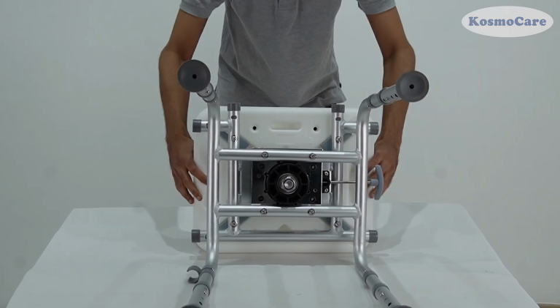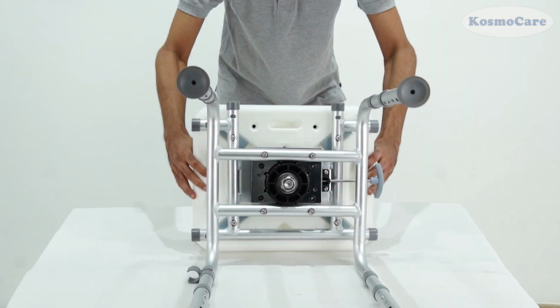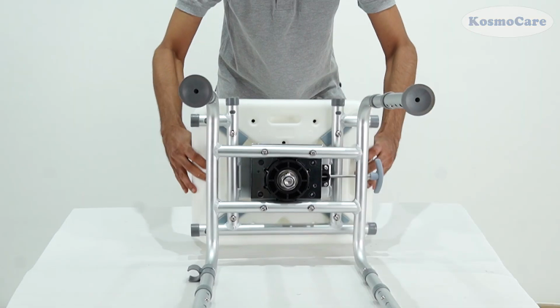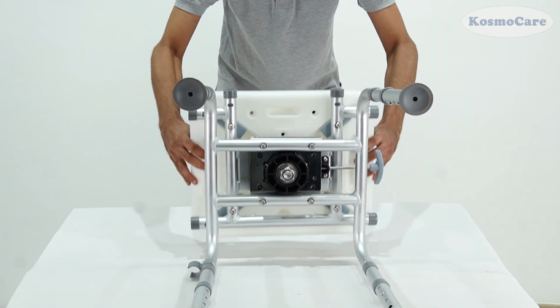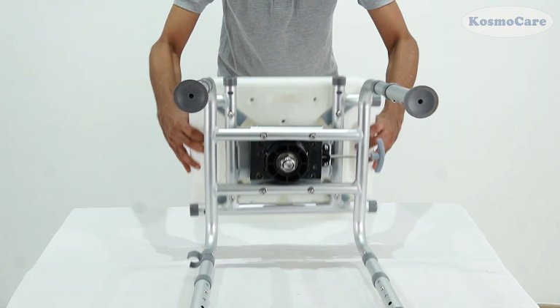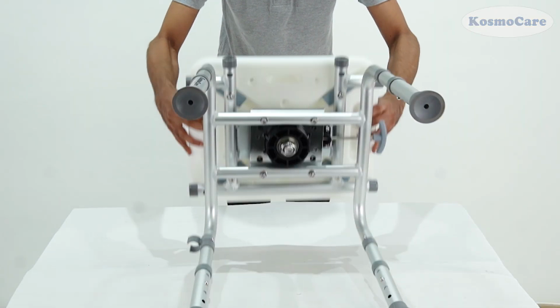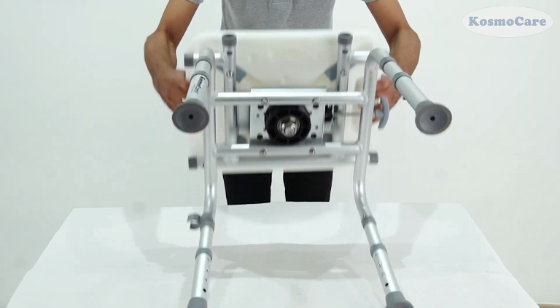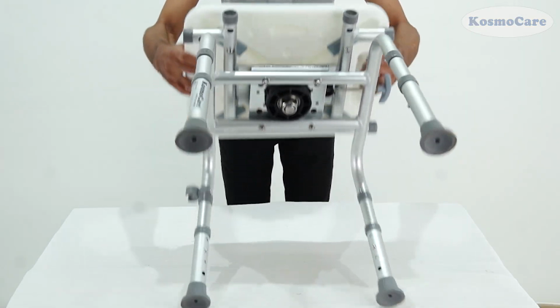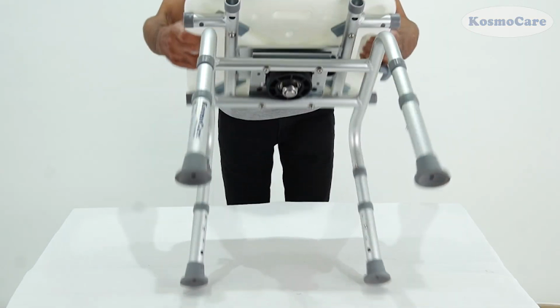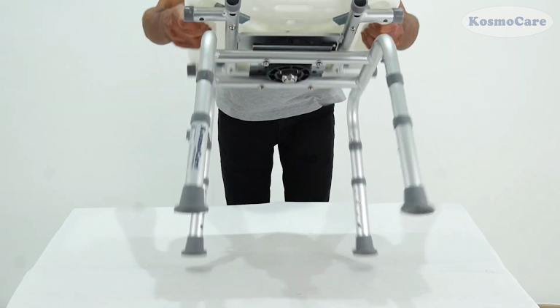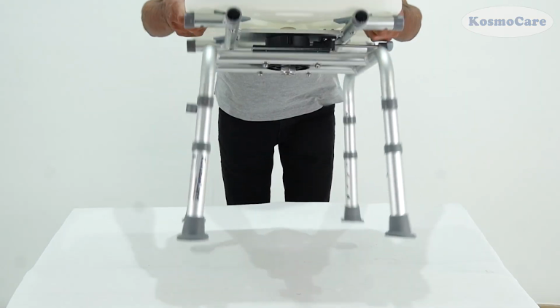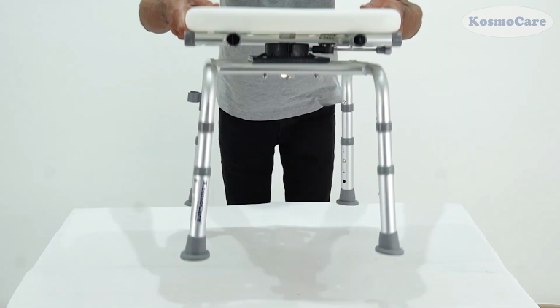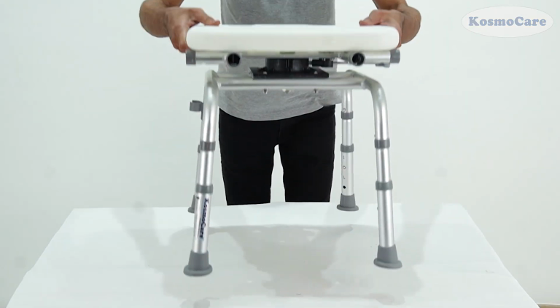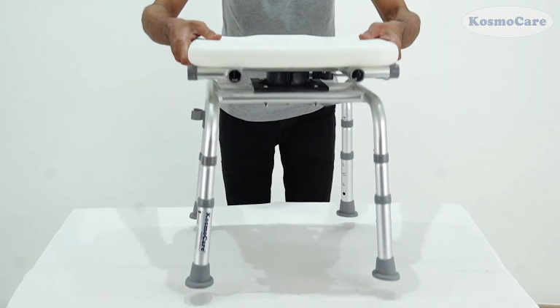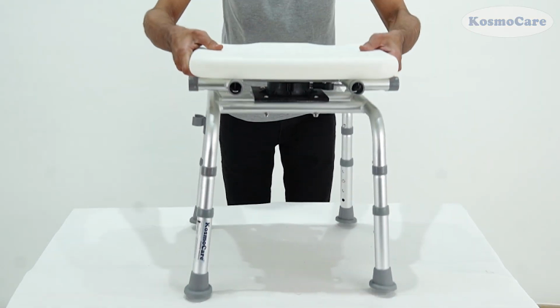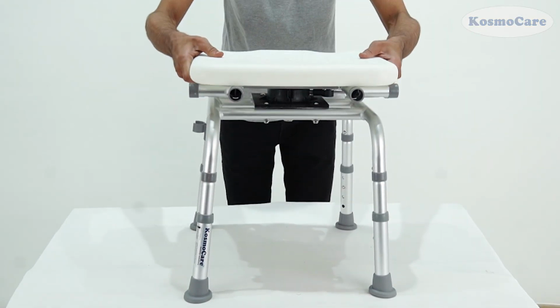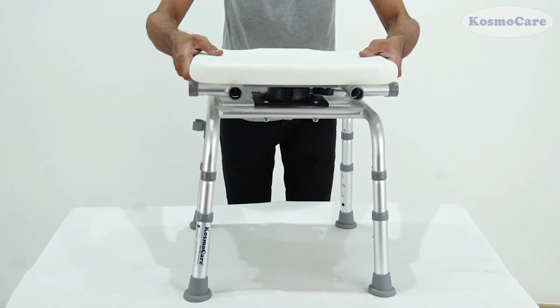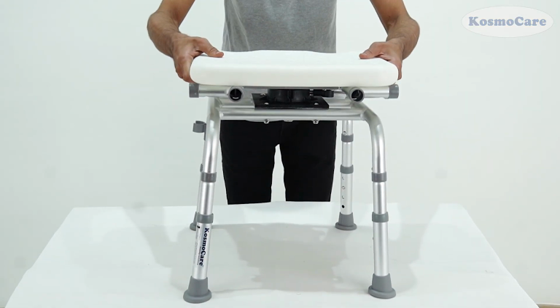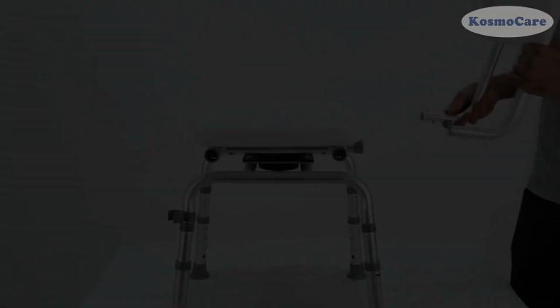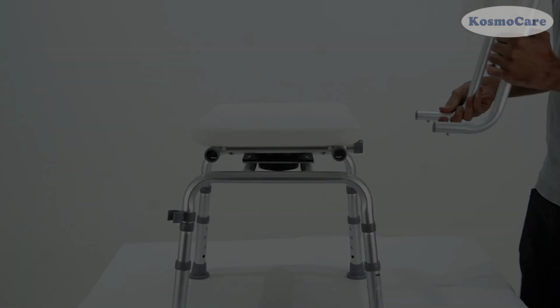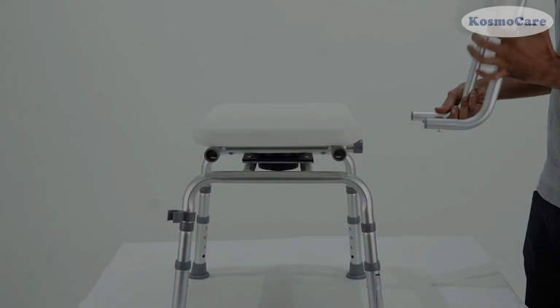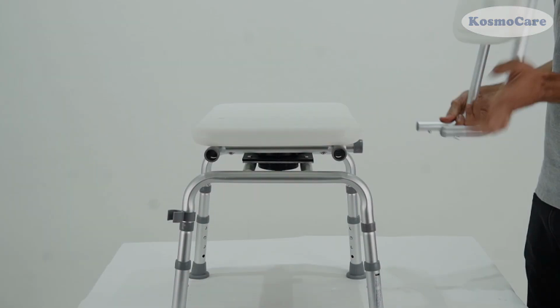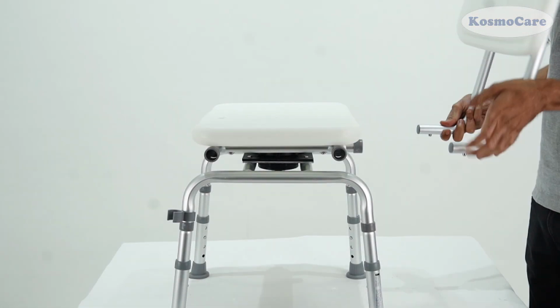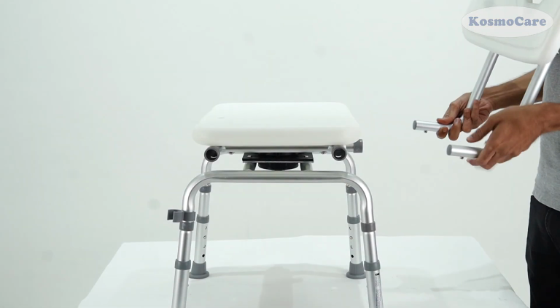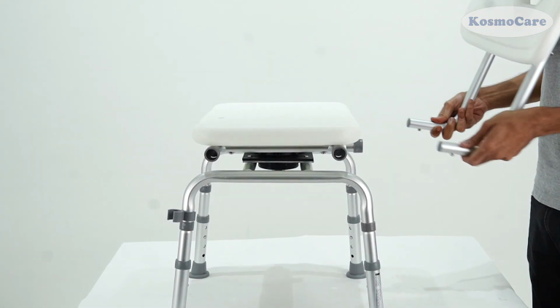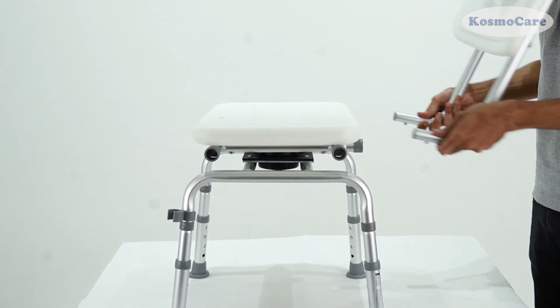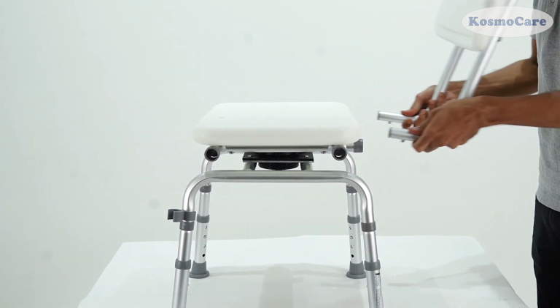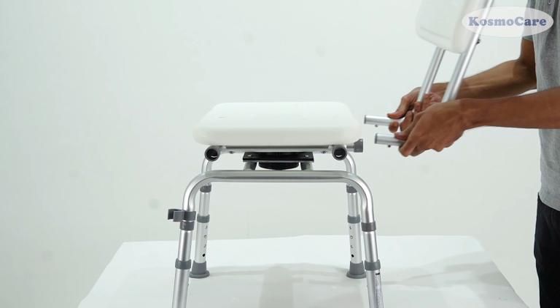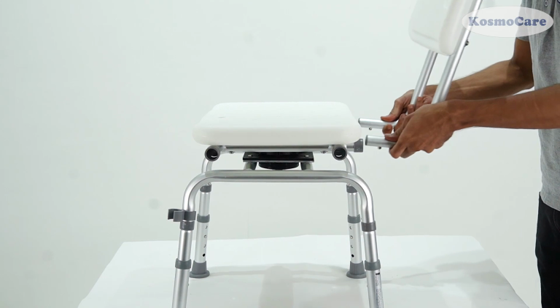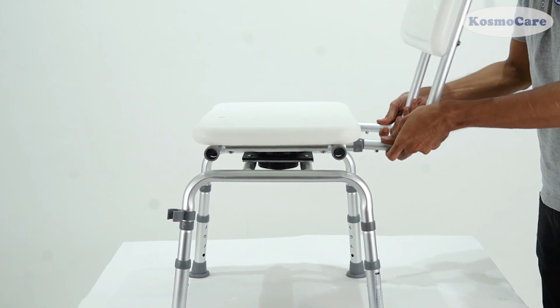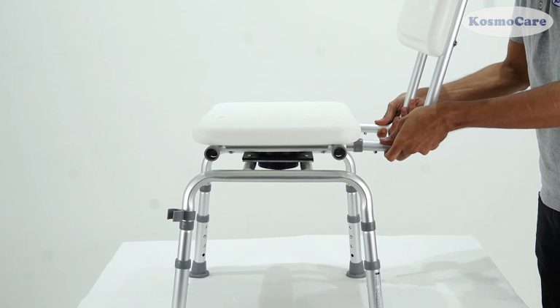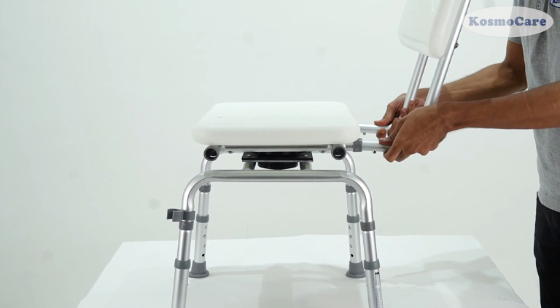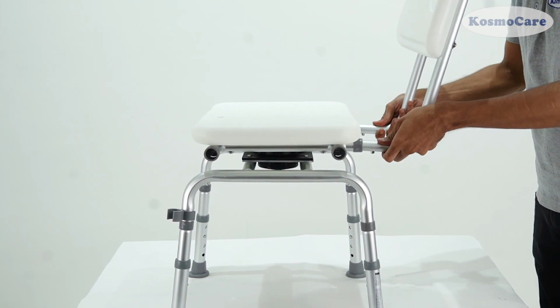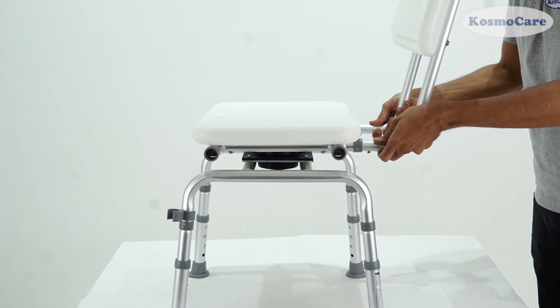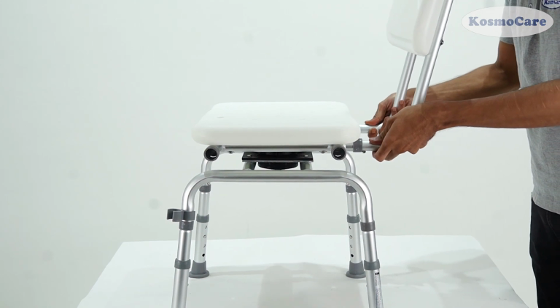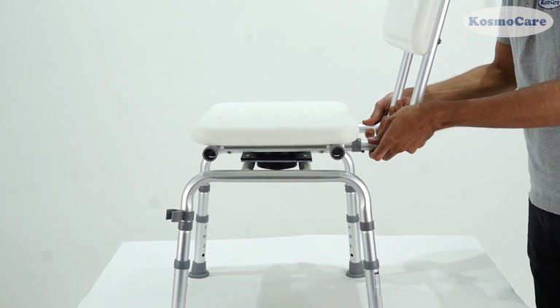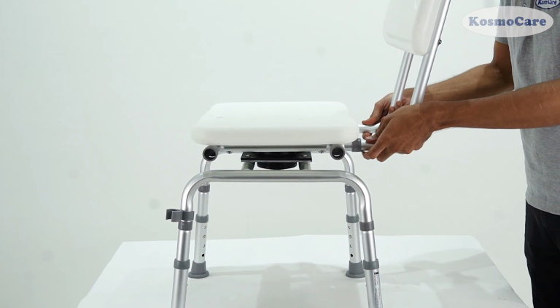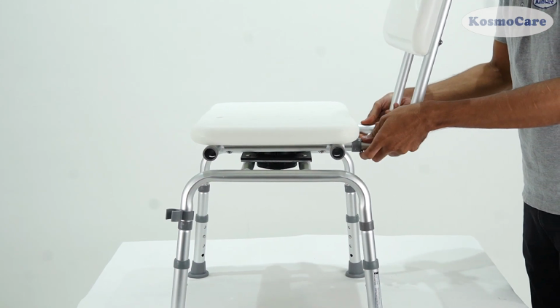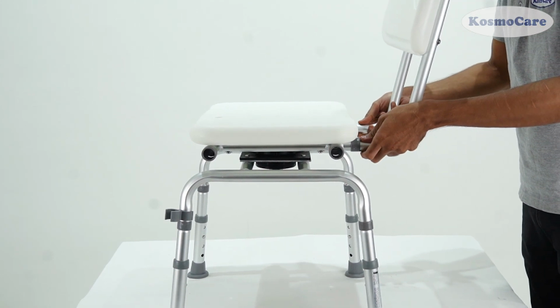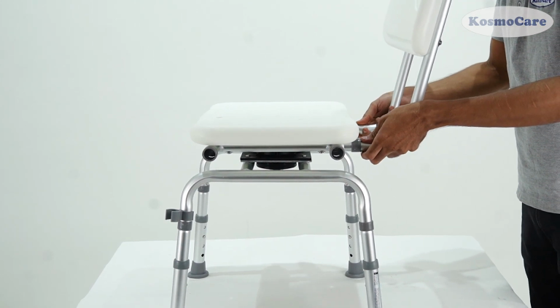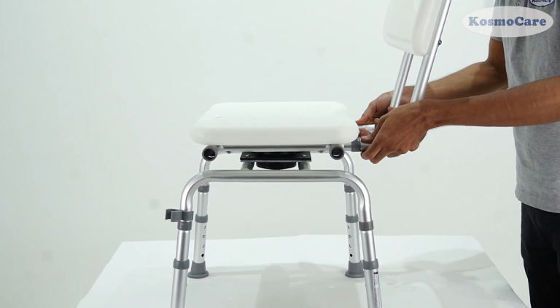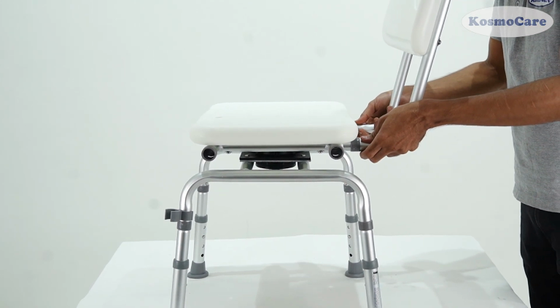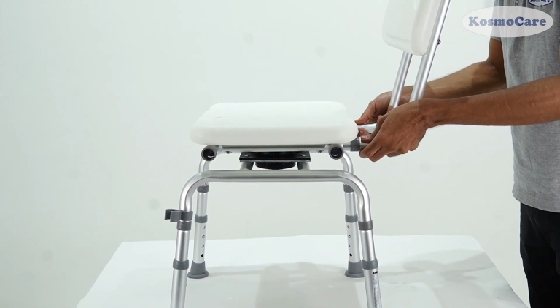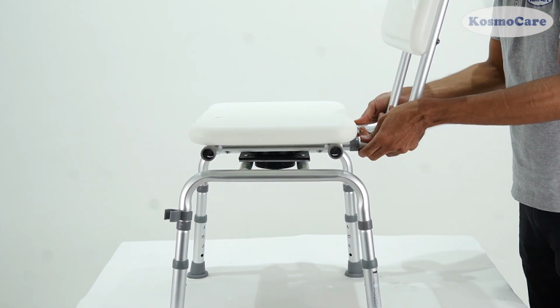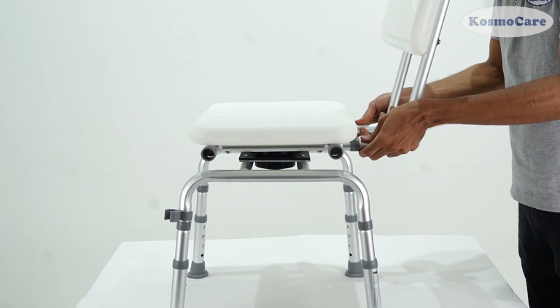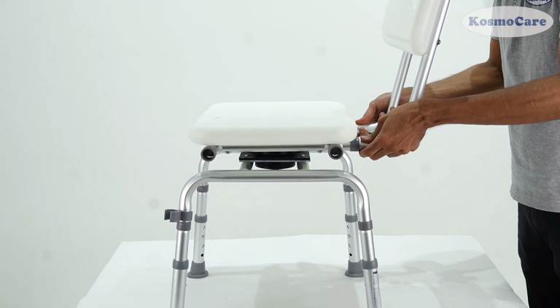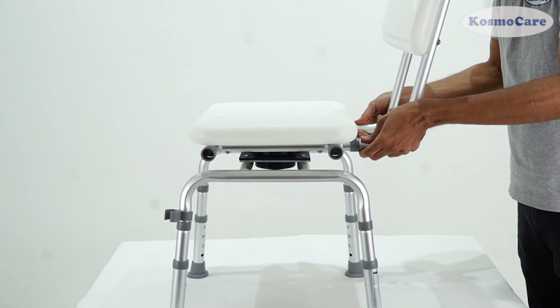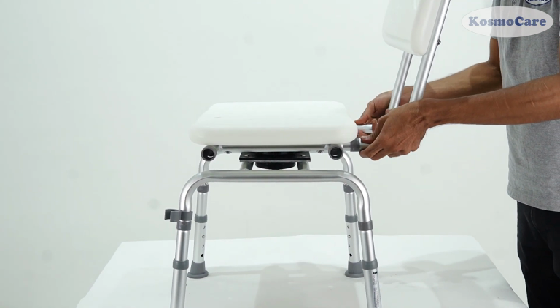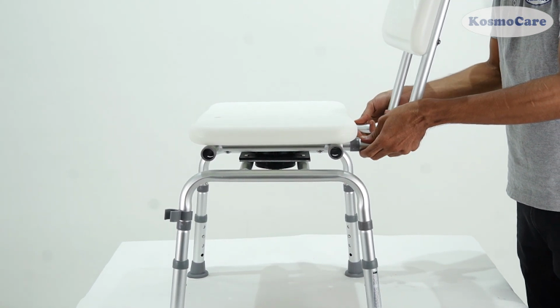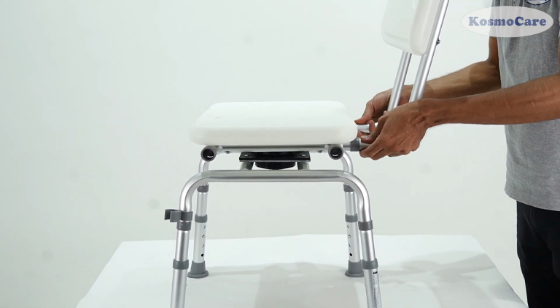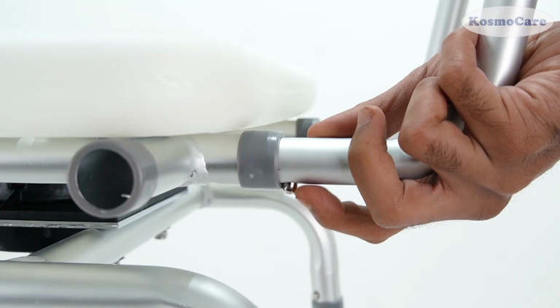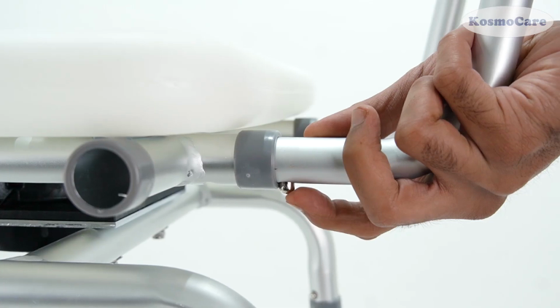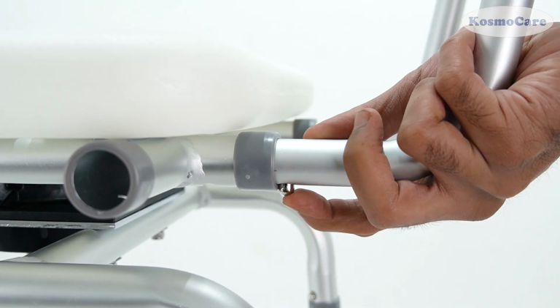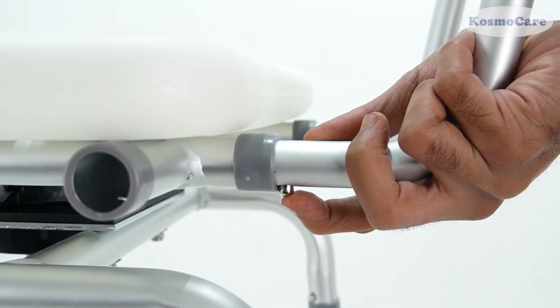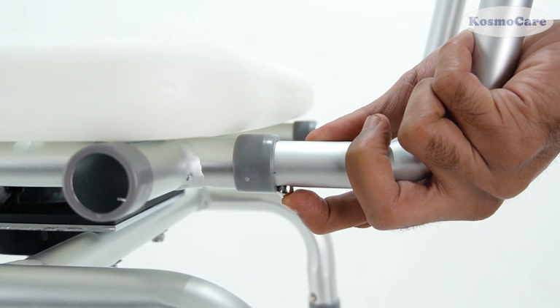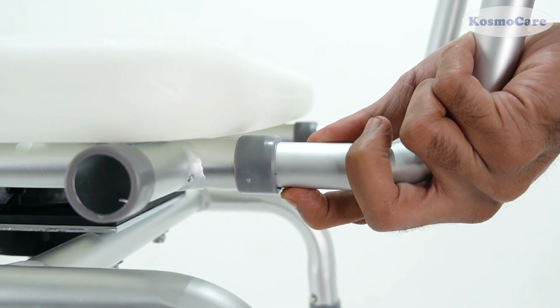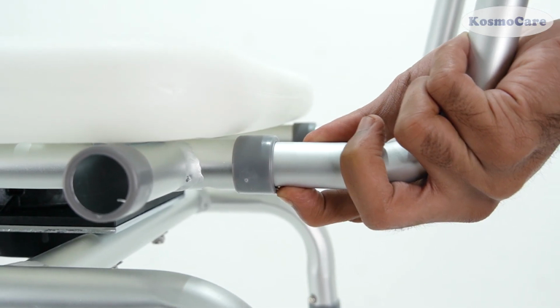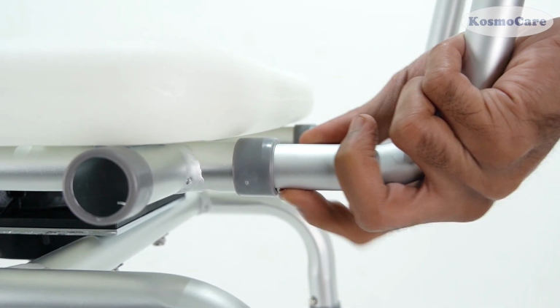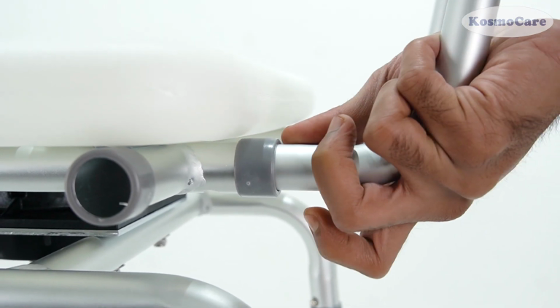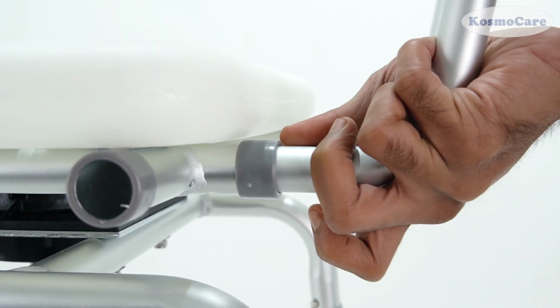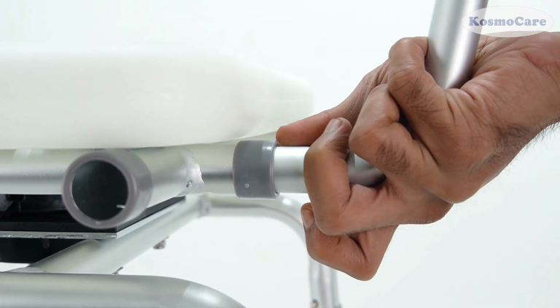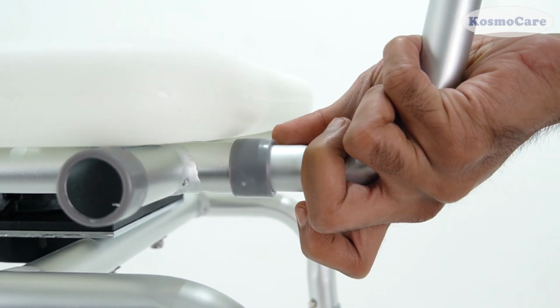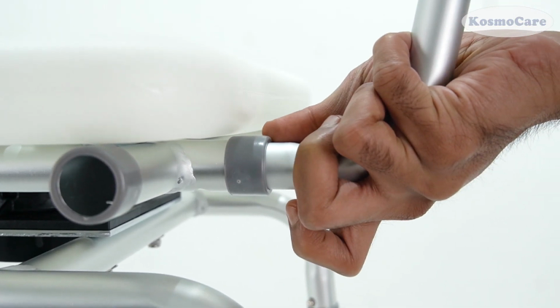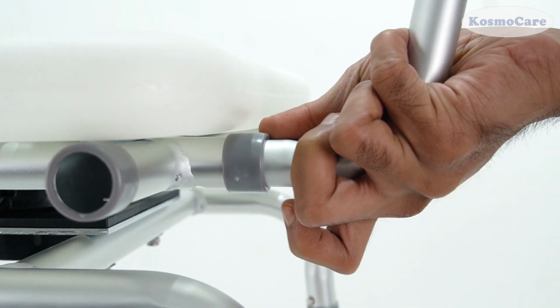Flip the chair upright. Then fix the backrest by pushing the backrest rod into the tubes of the seat.